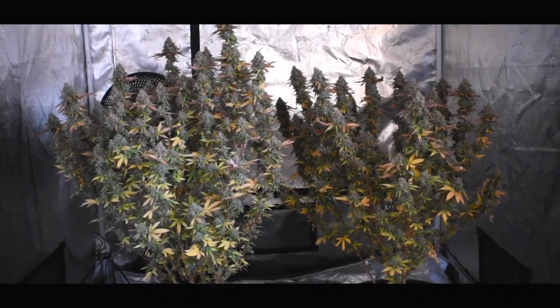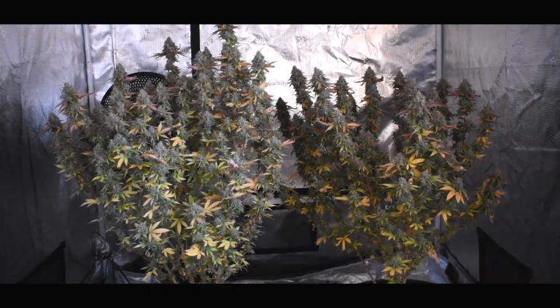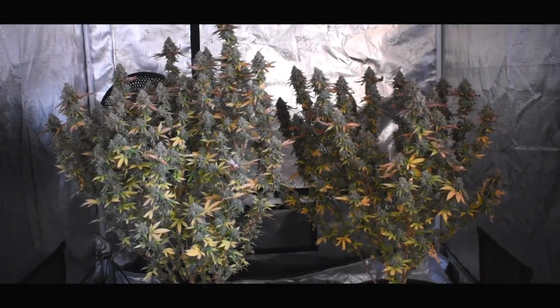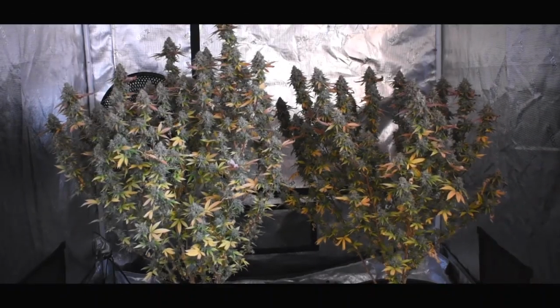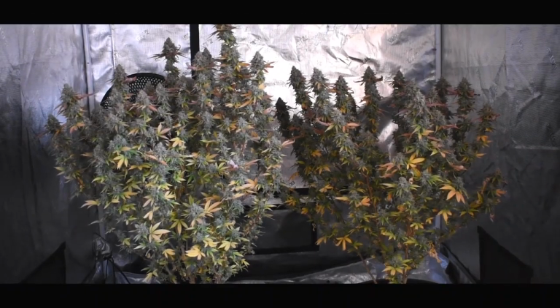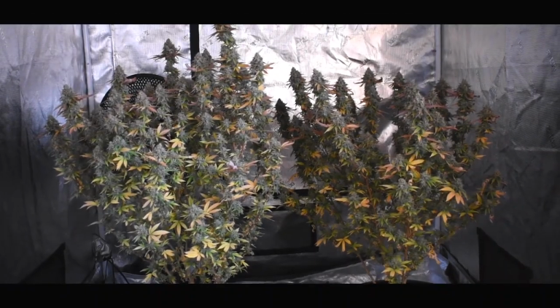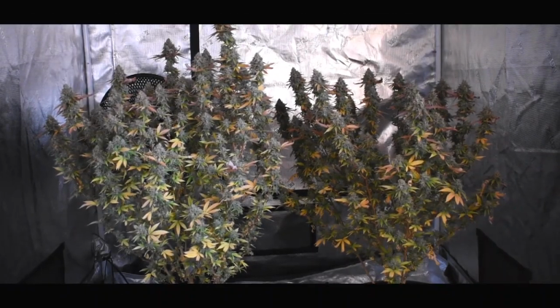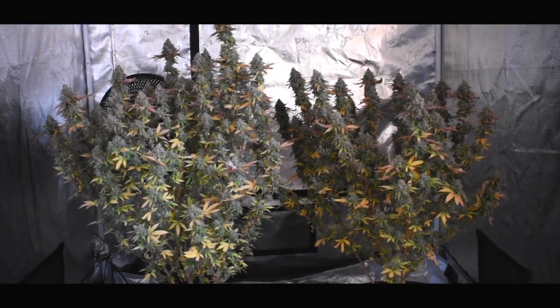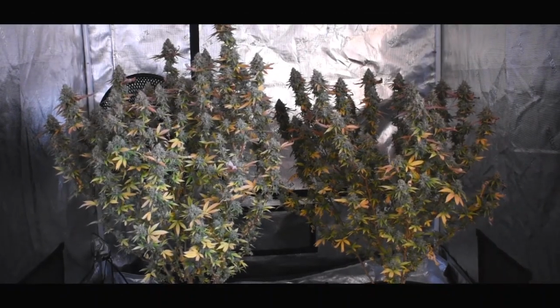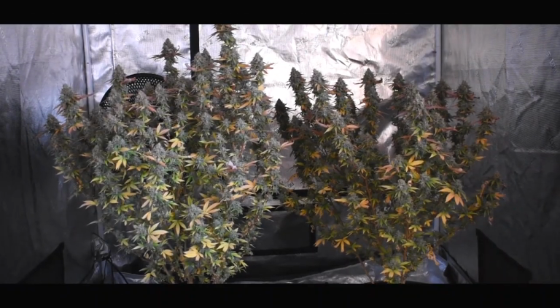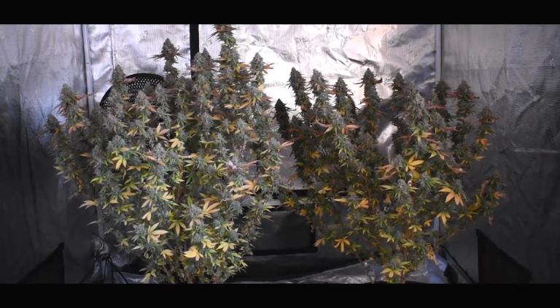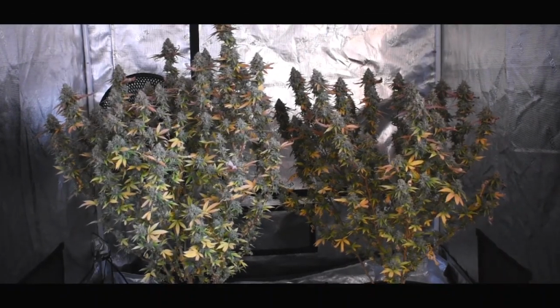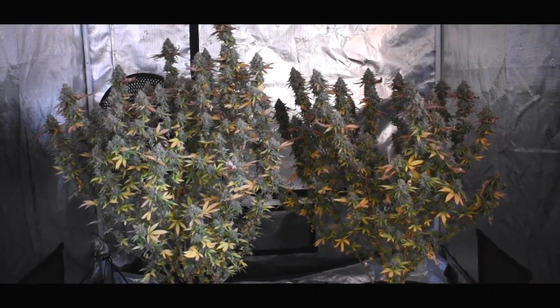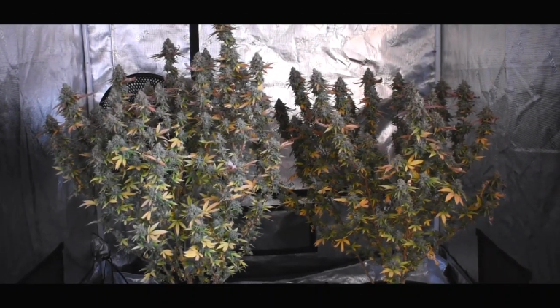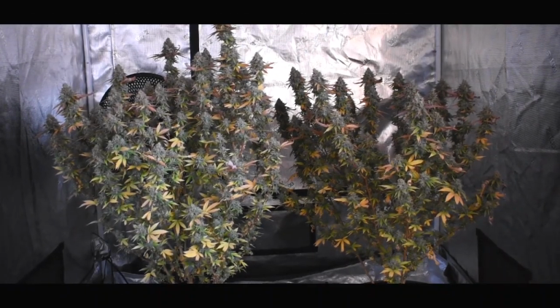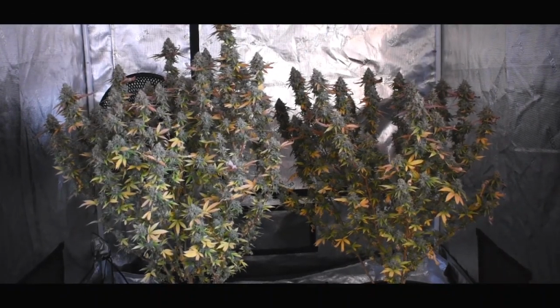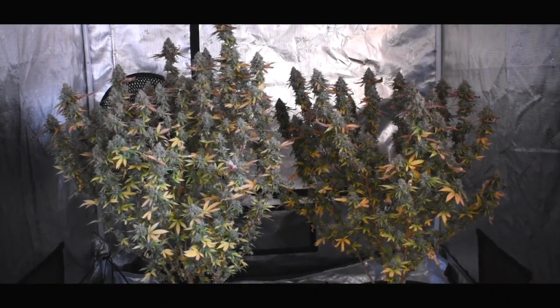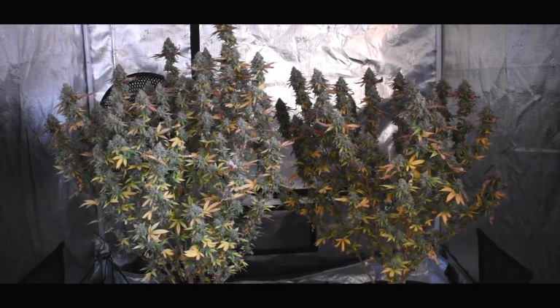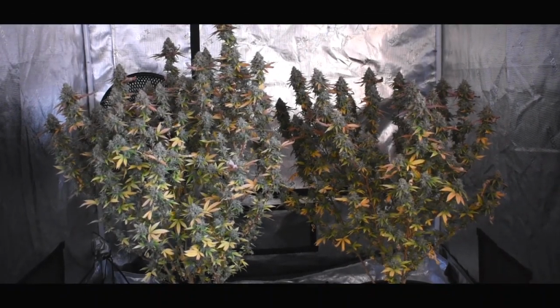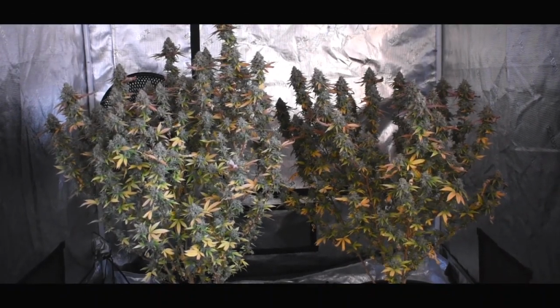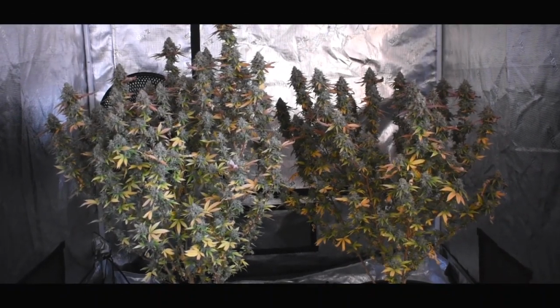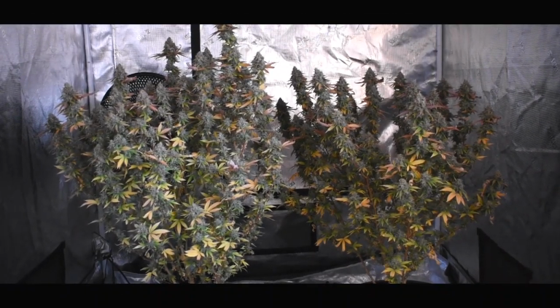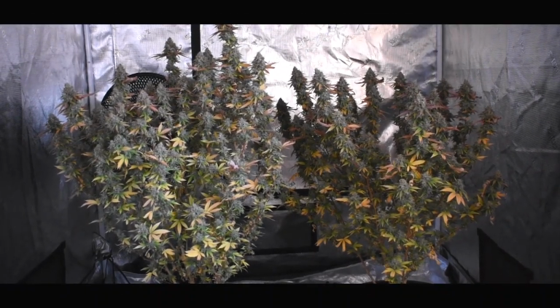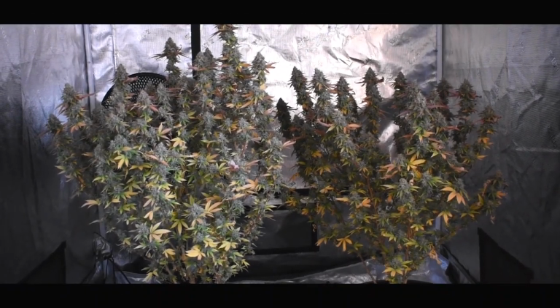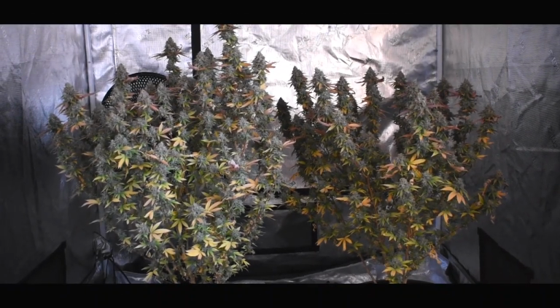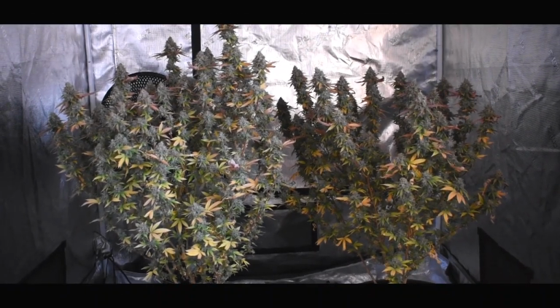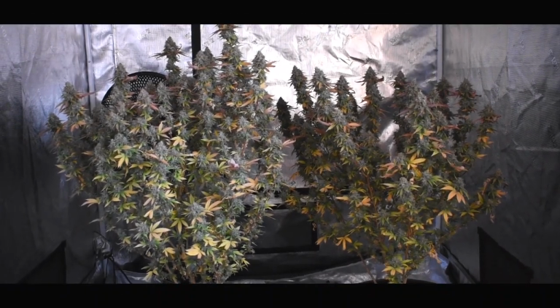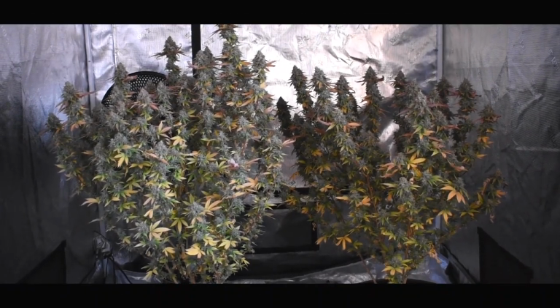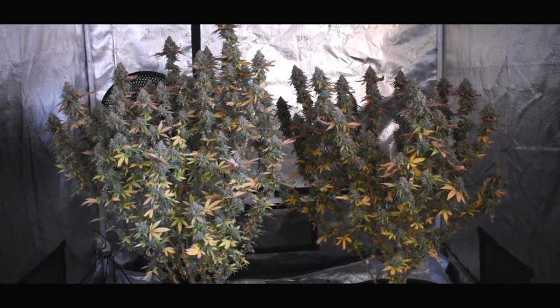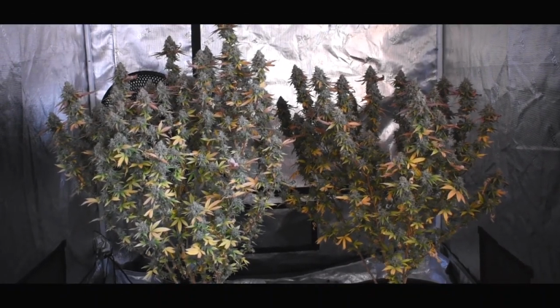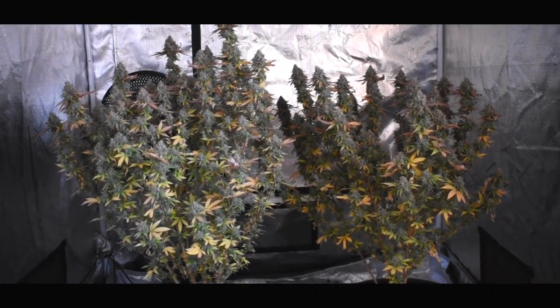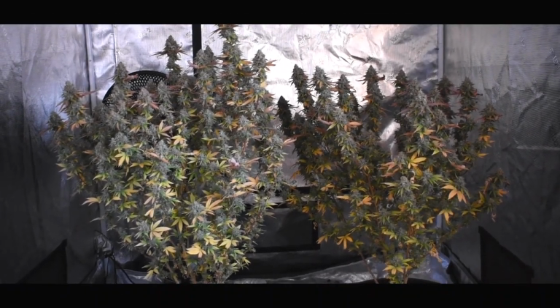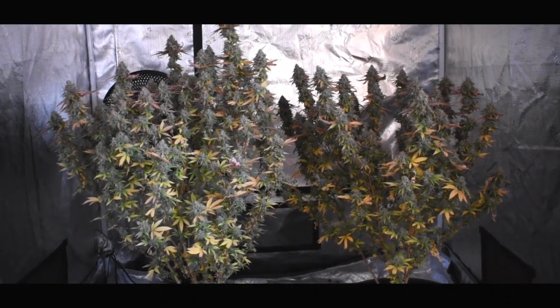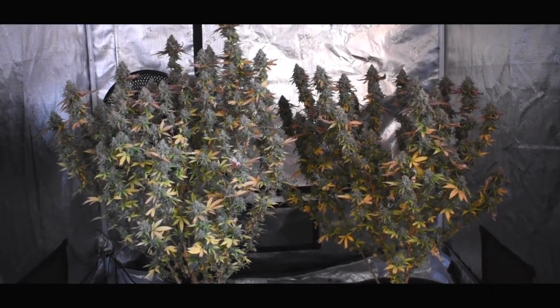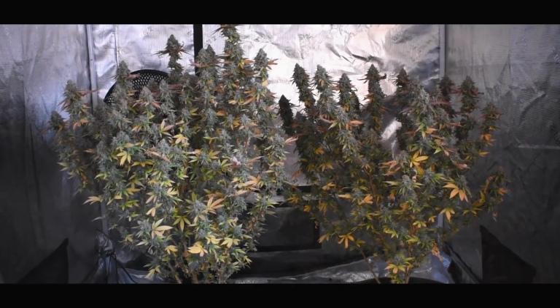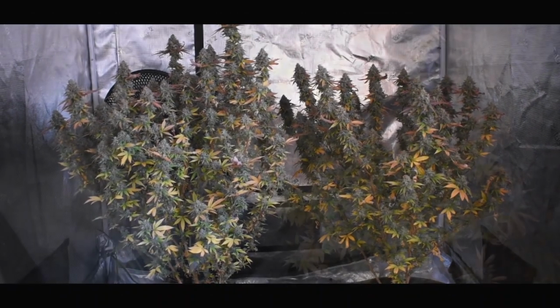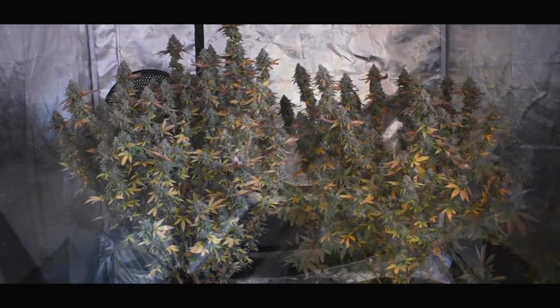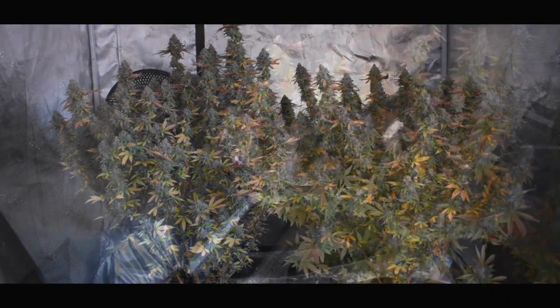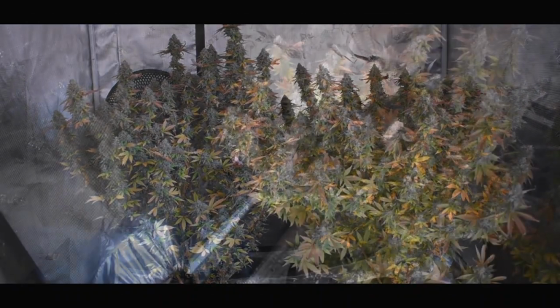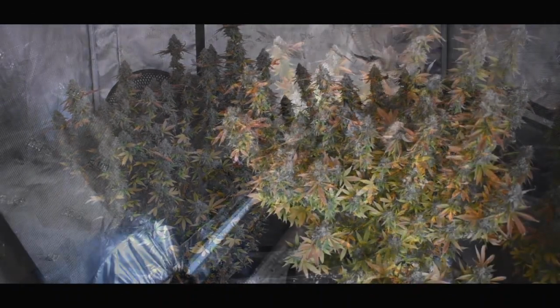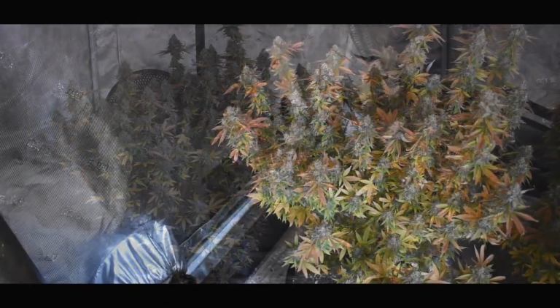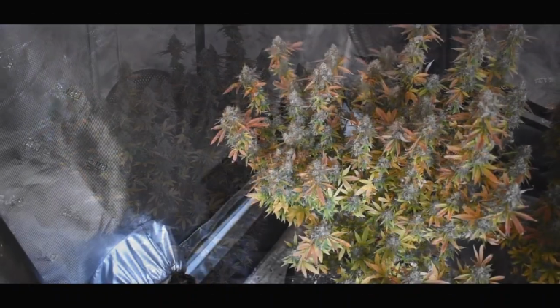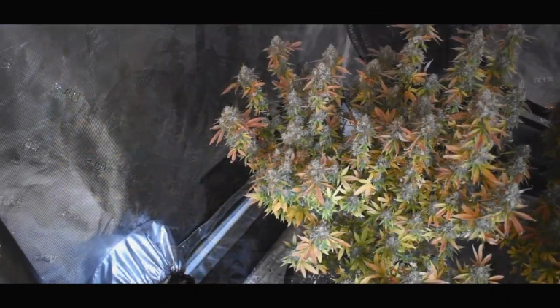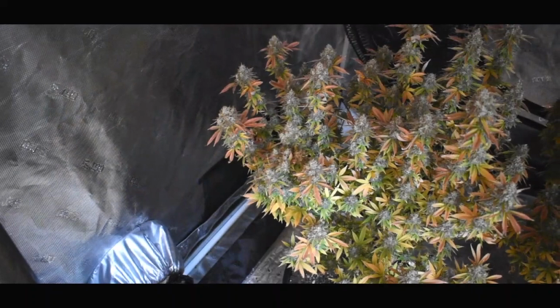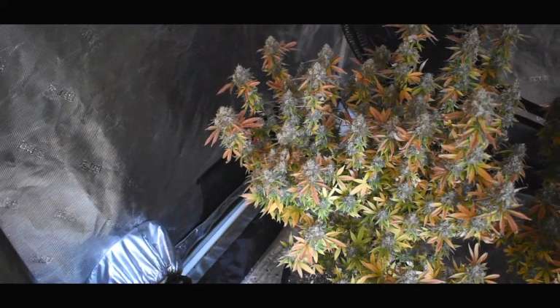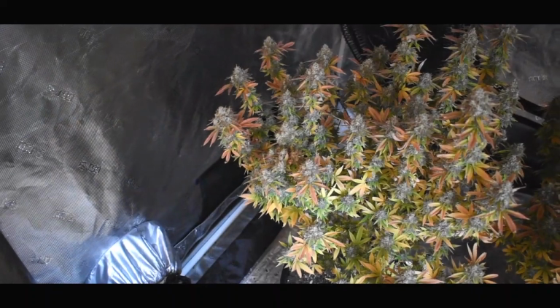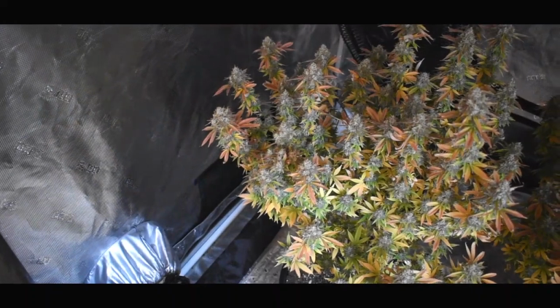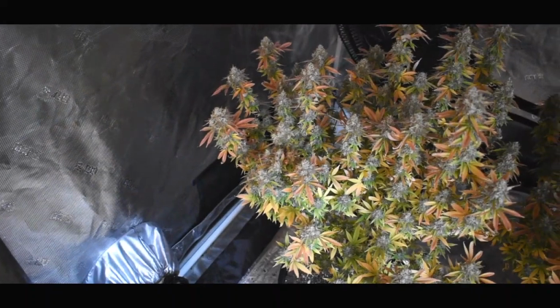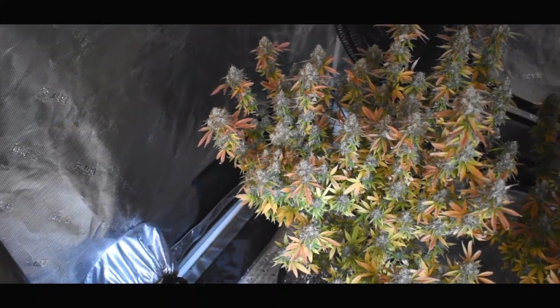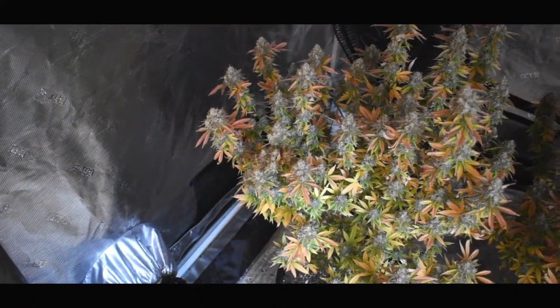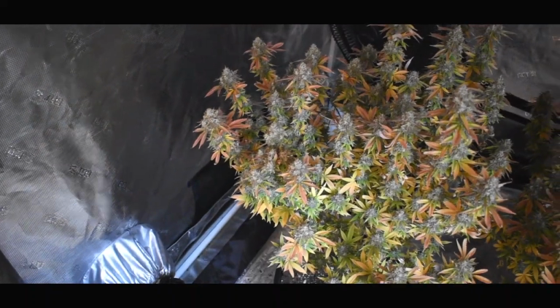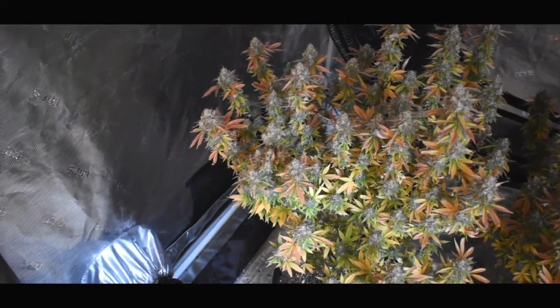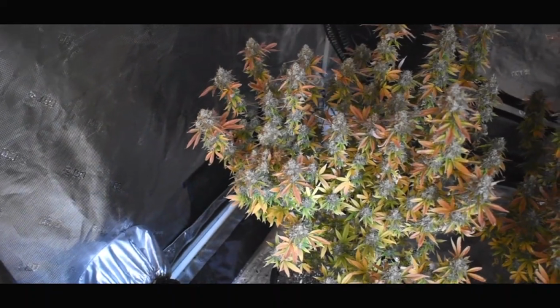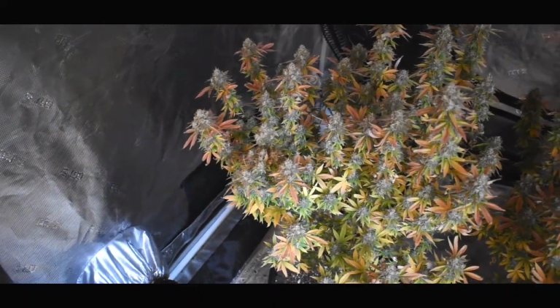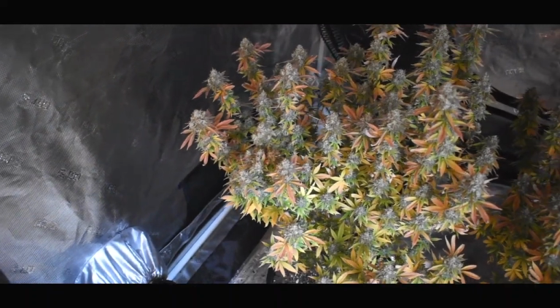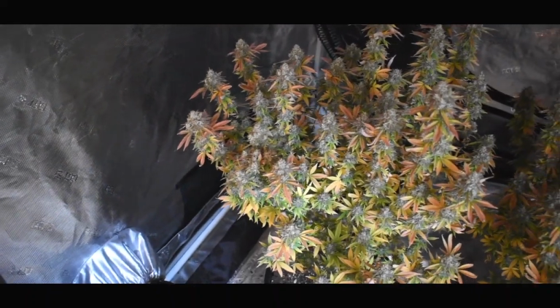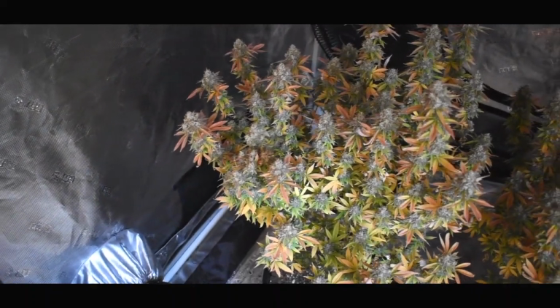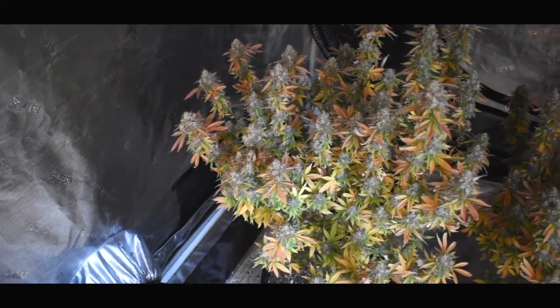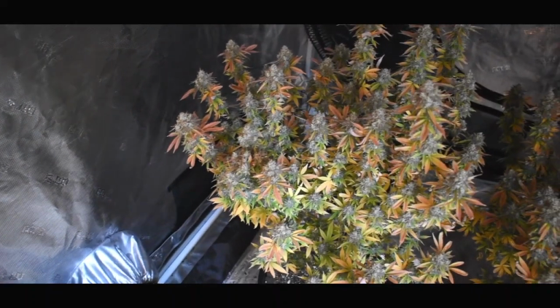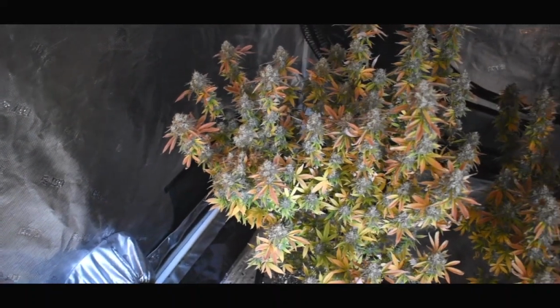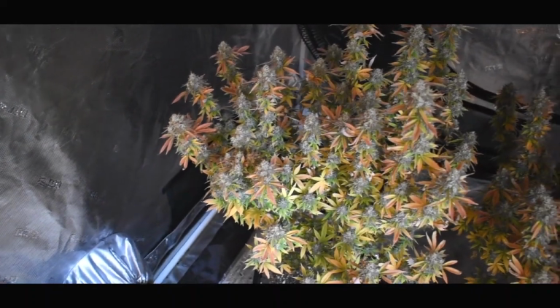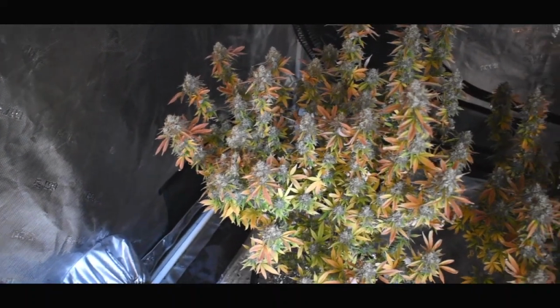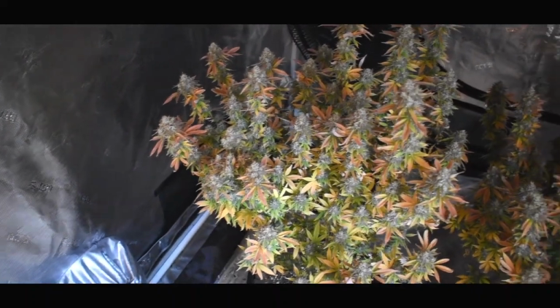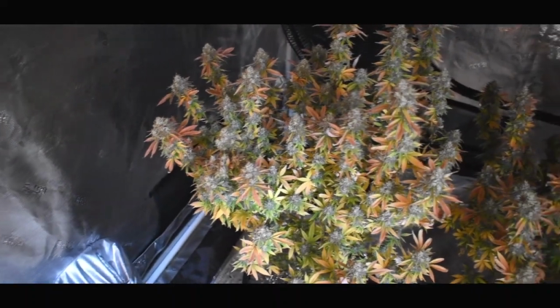We're going to go ahead and shut the Spider Farmer 7000 off completely, and I'm going to be removing that light from this tent.